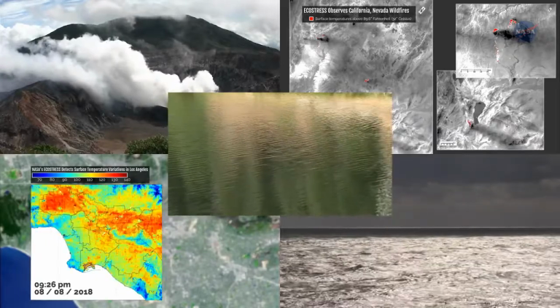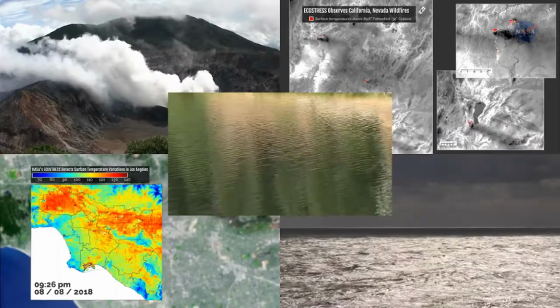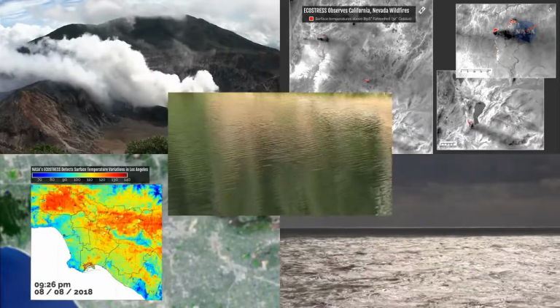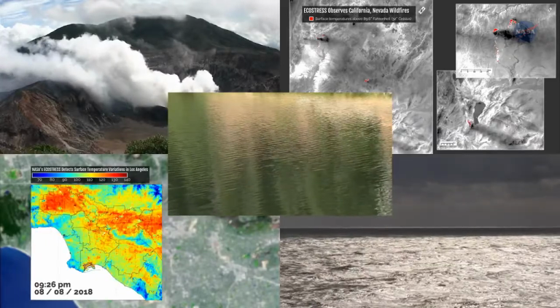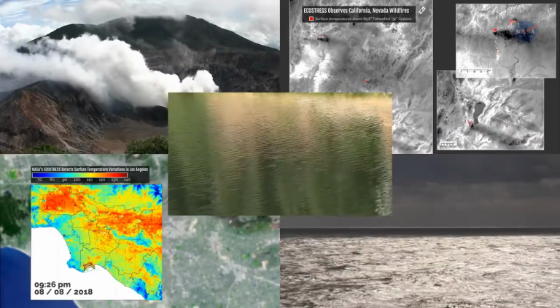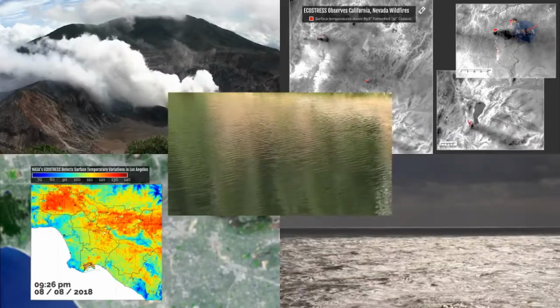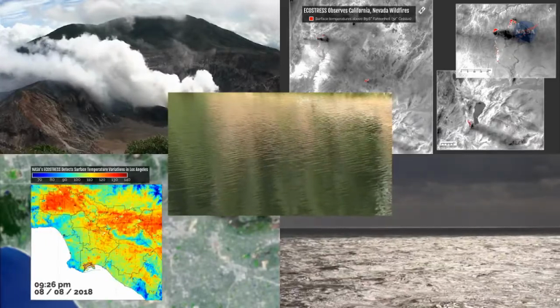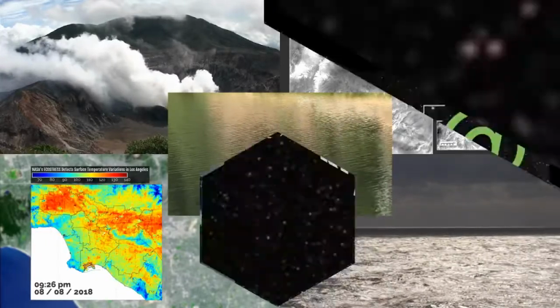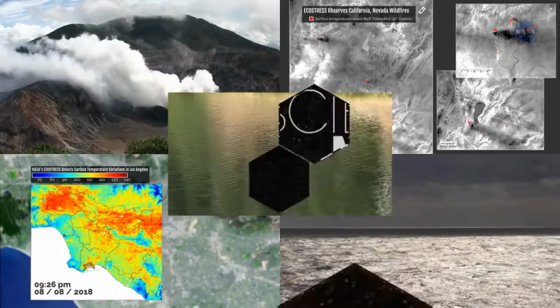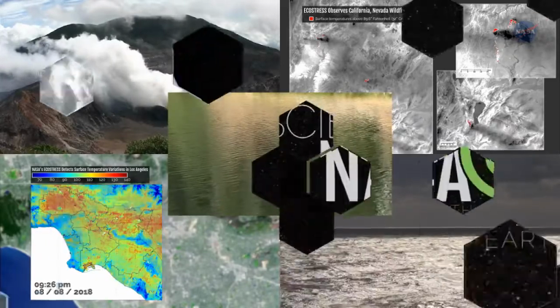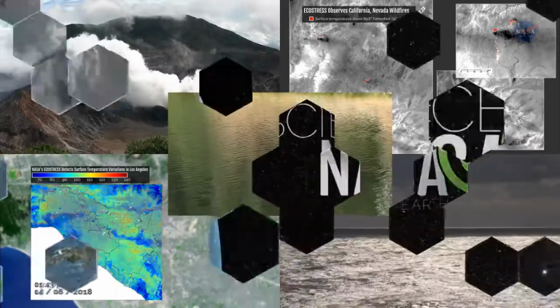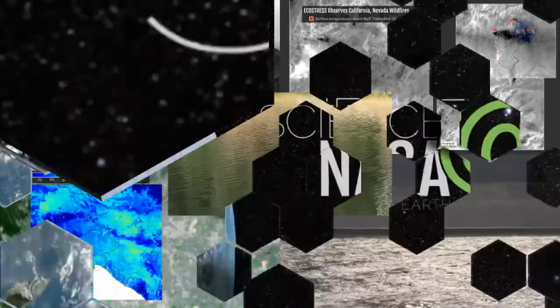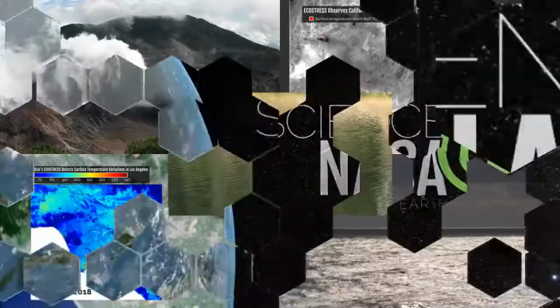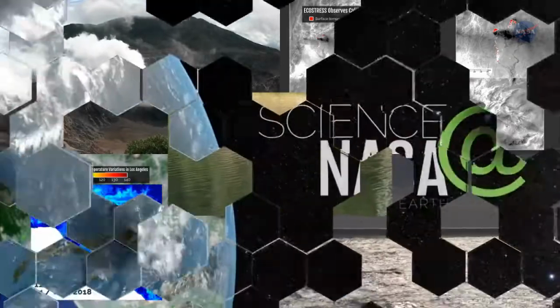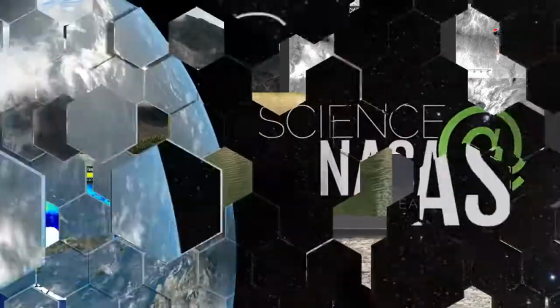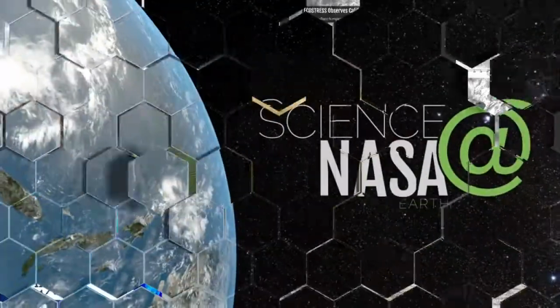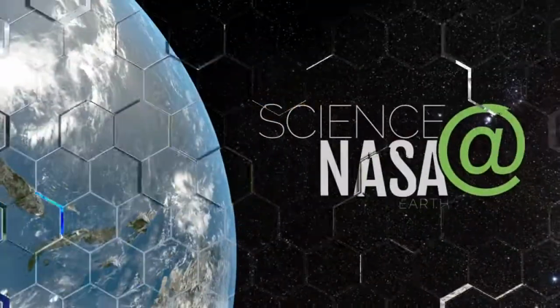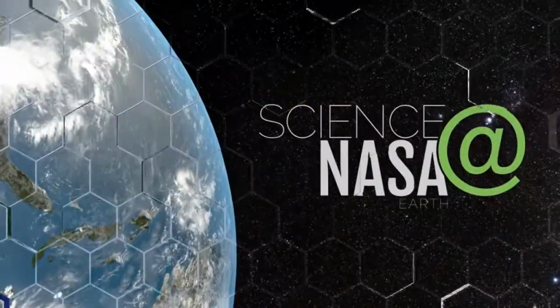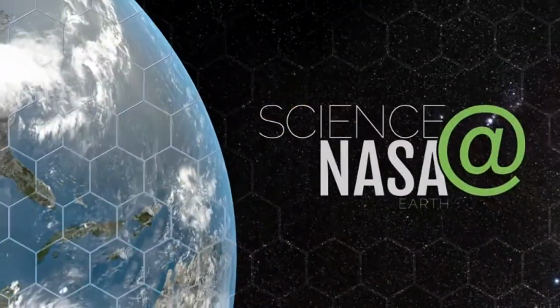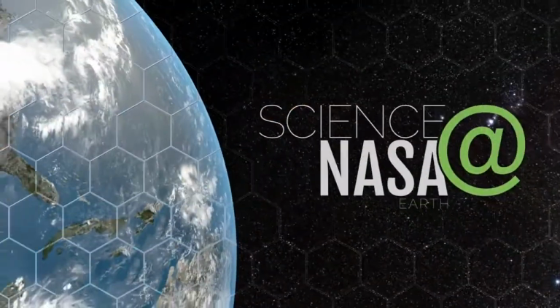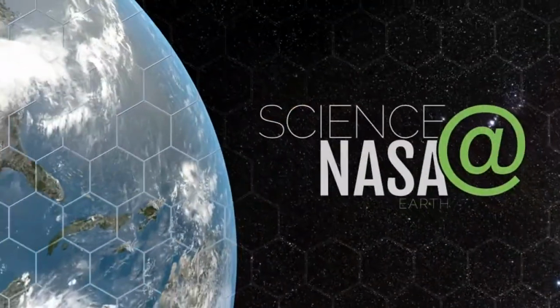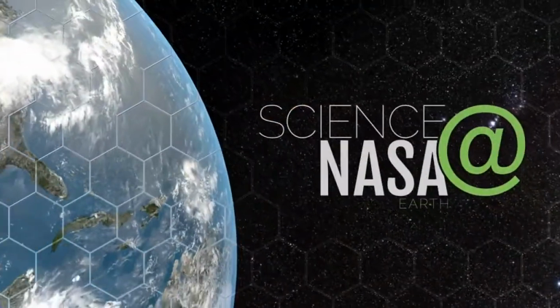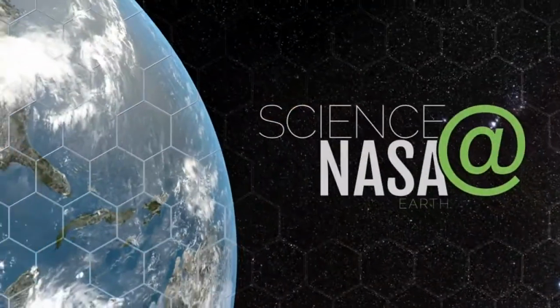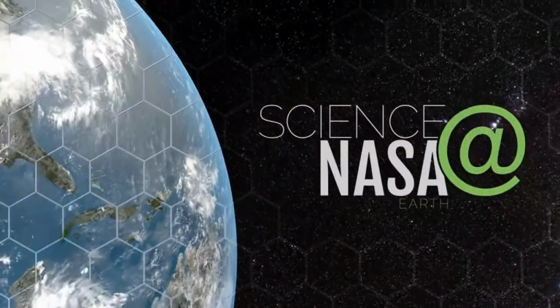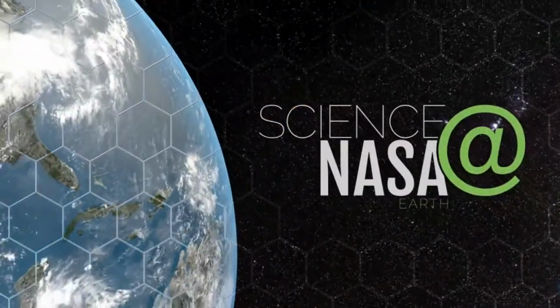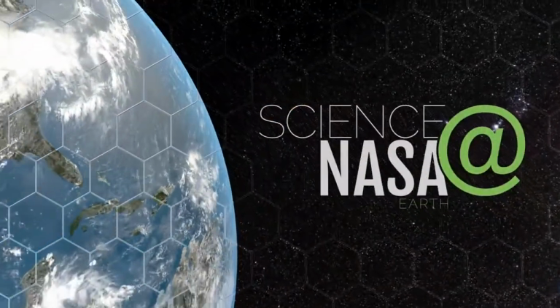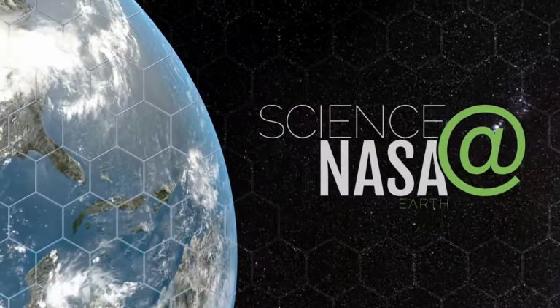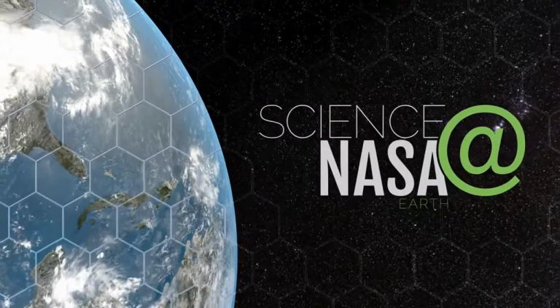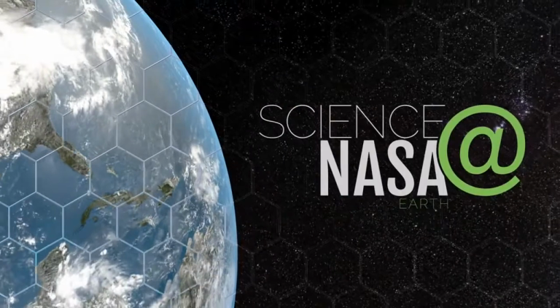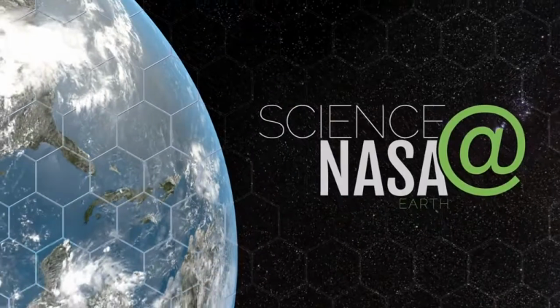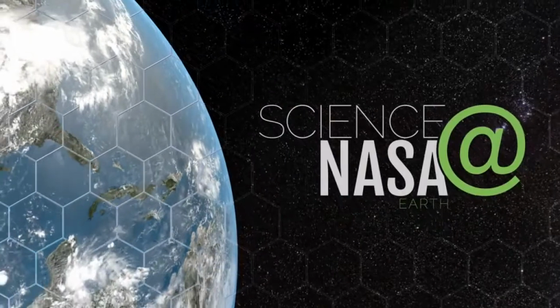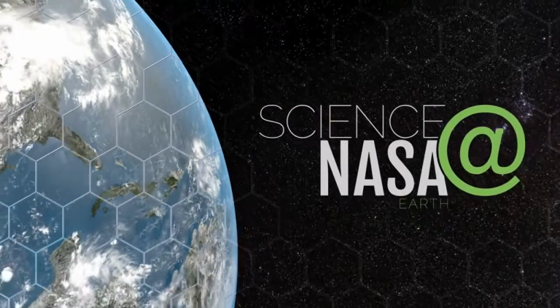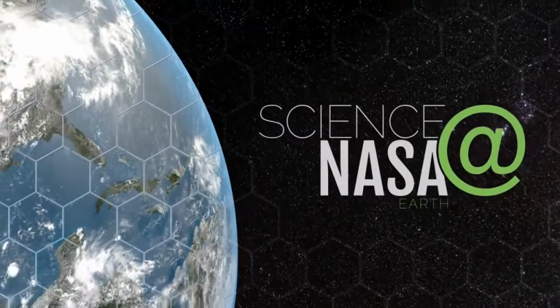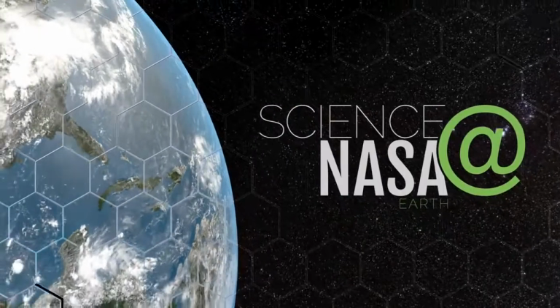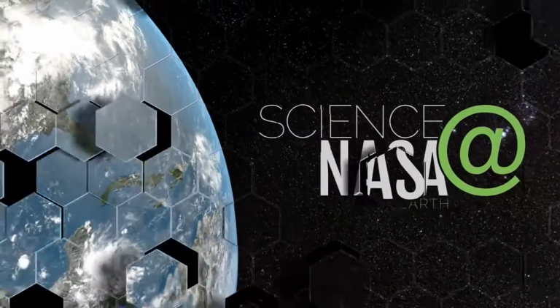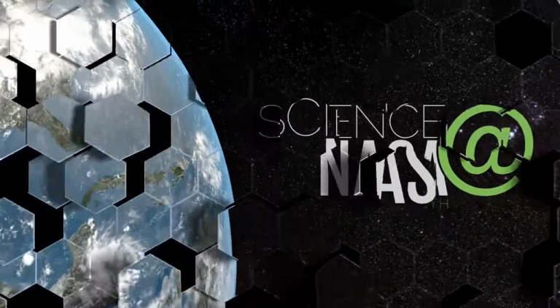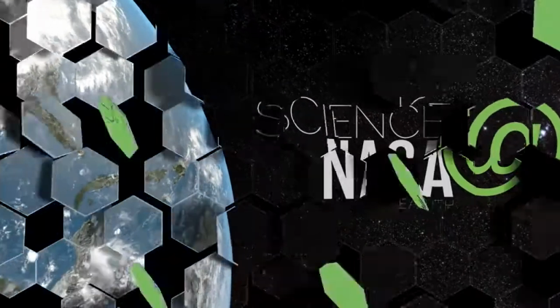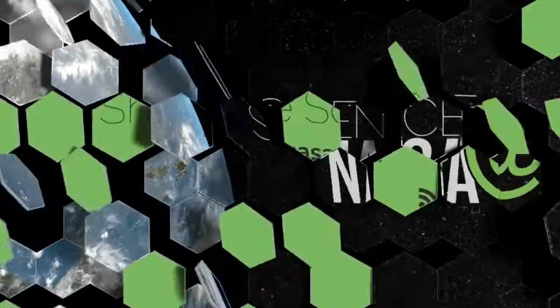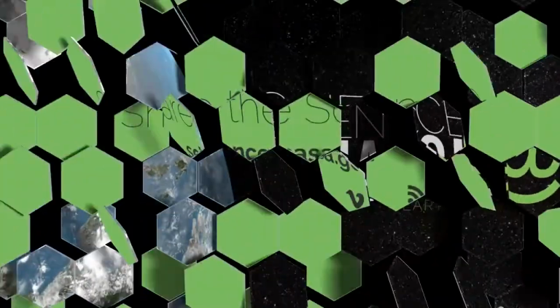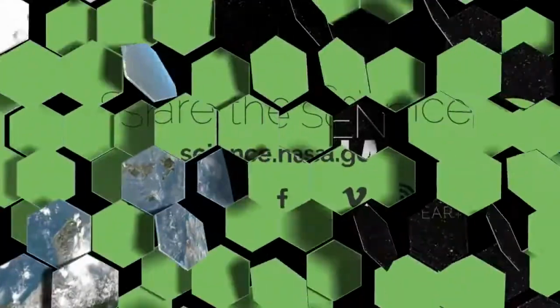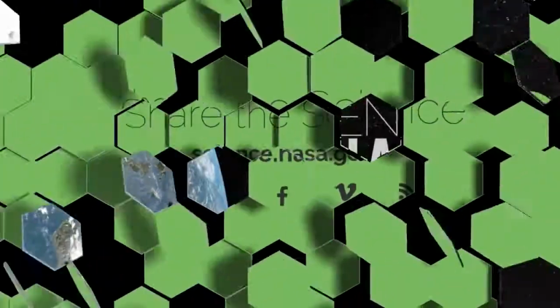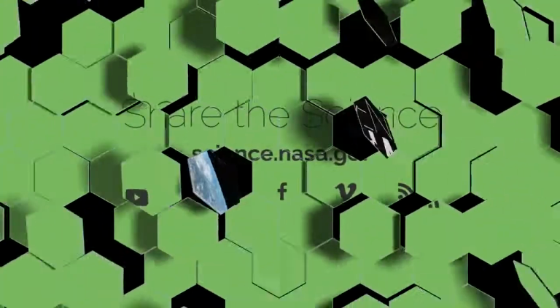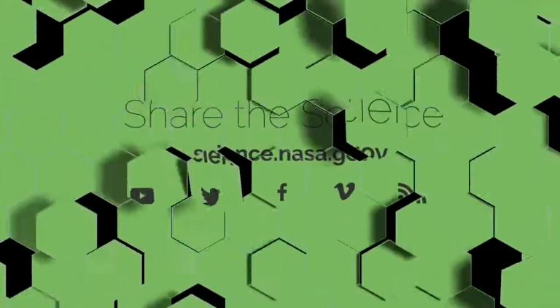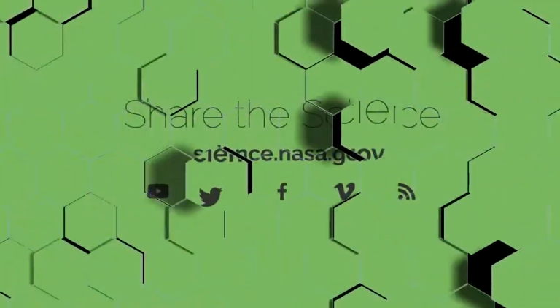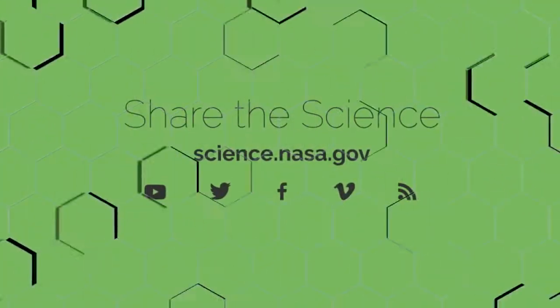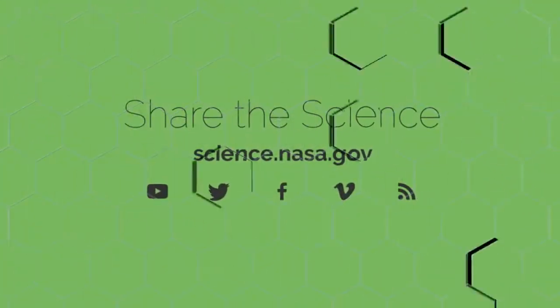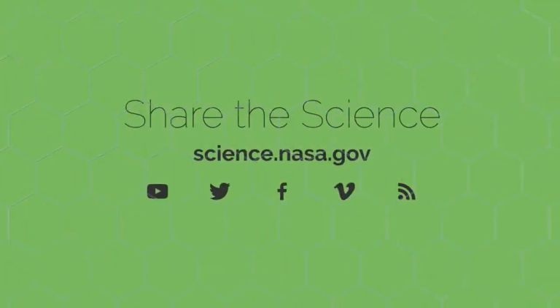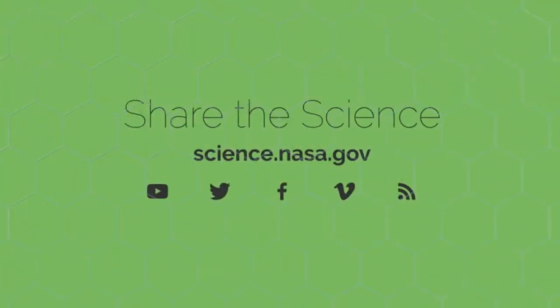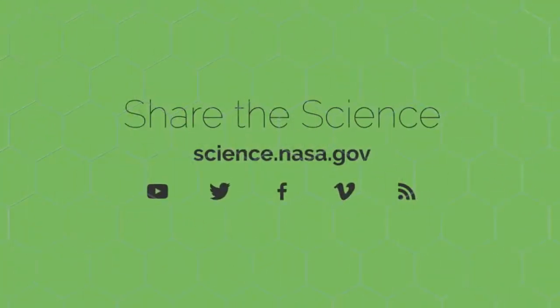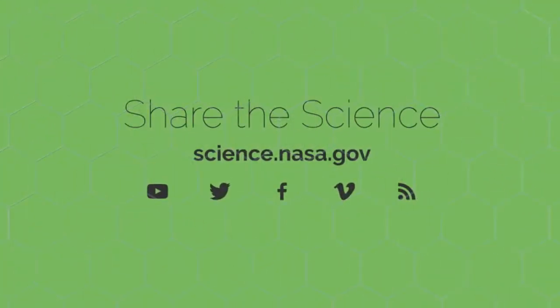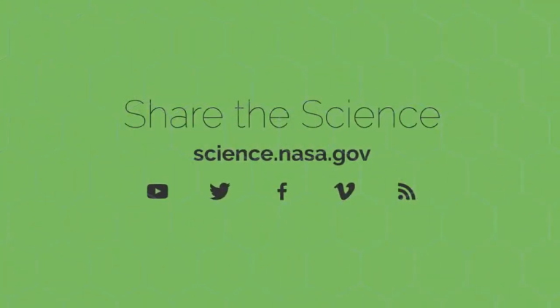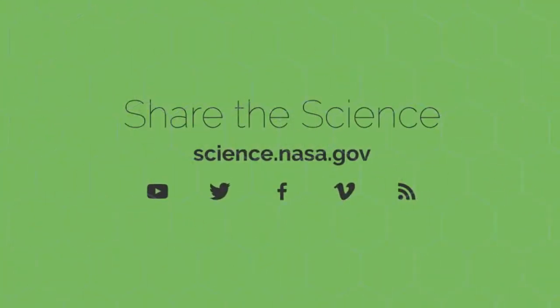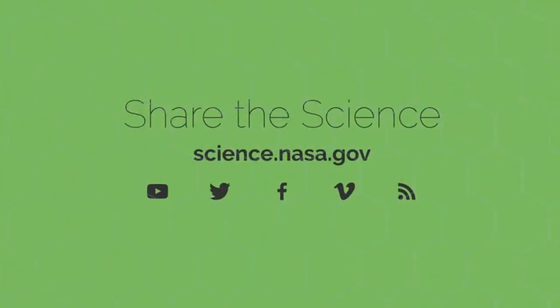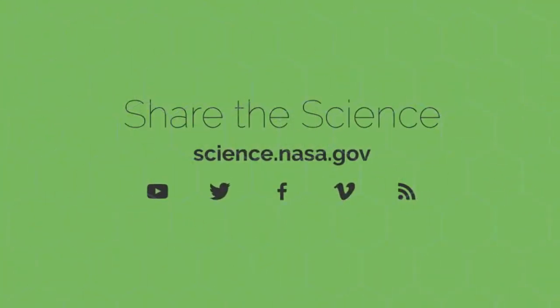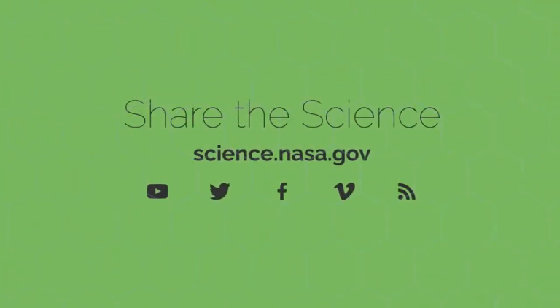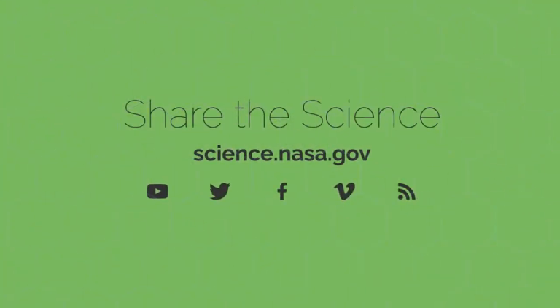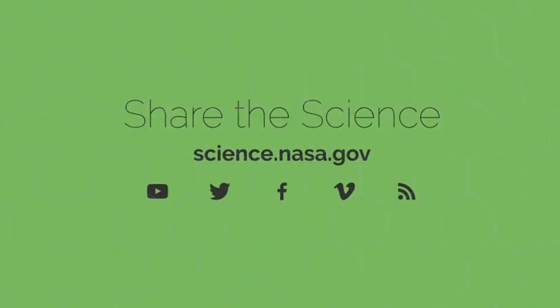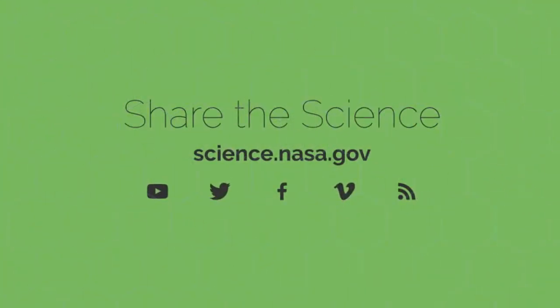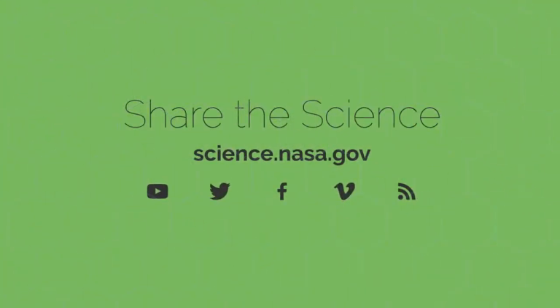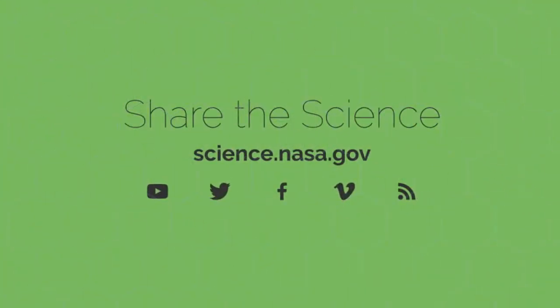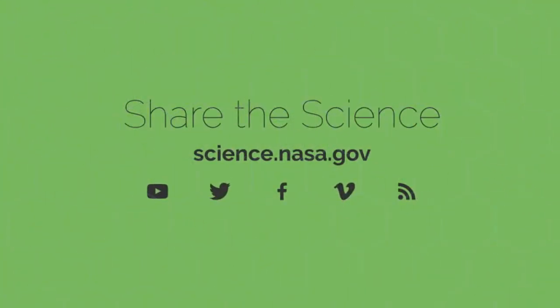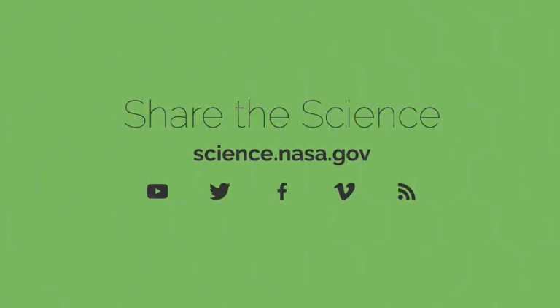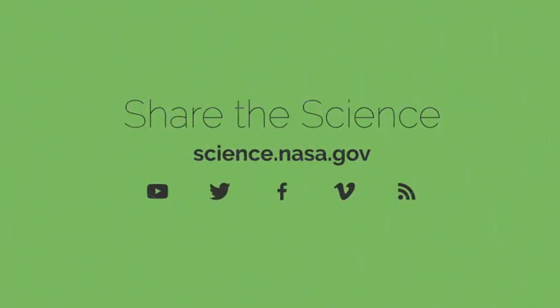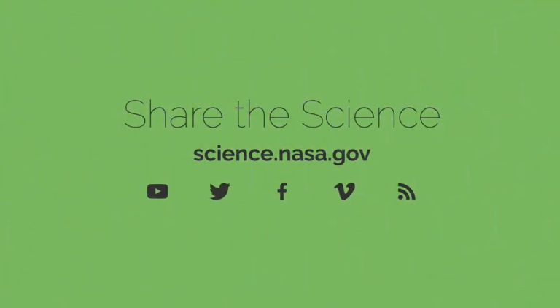Want to learn more about this cool mission? No sweat. Just visit science.nasa.gov.